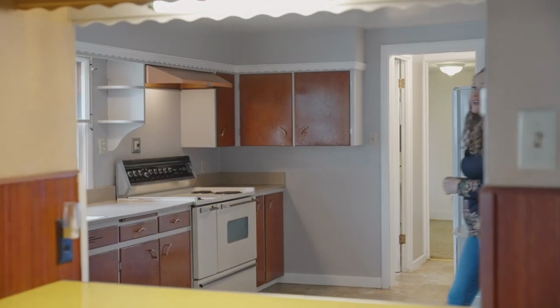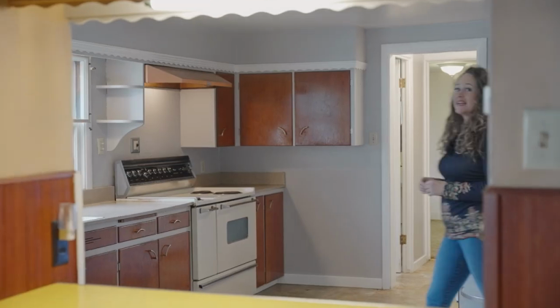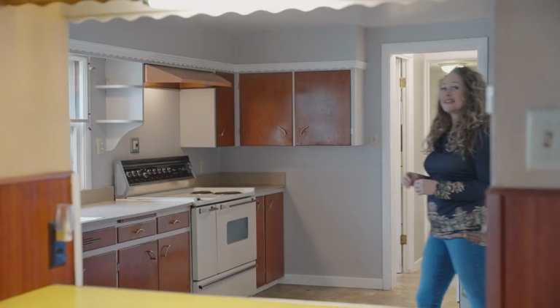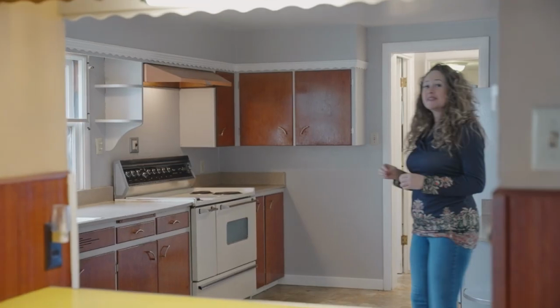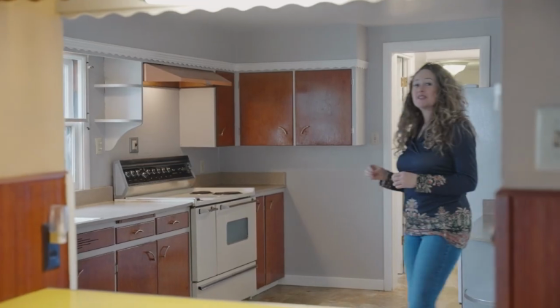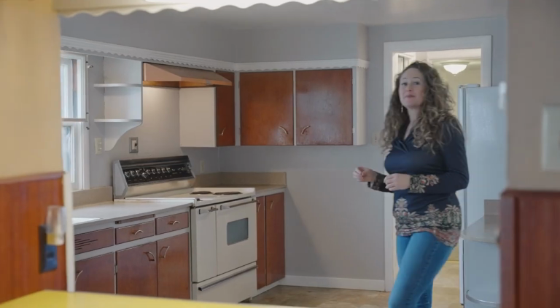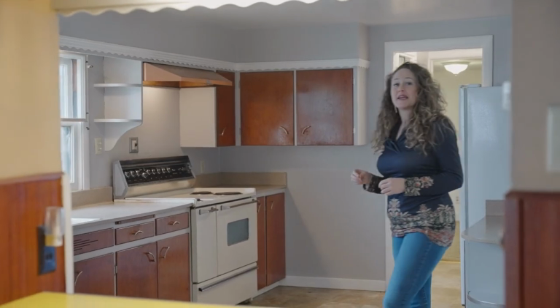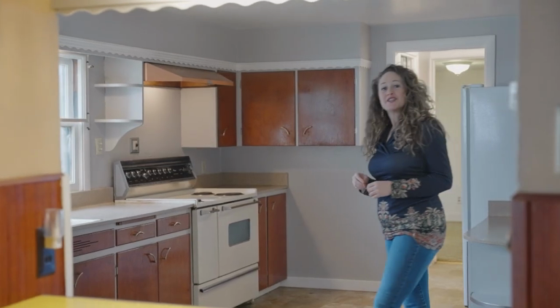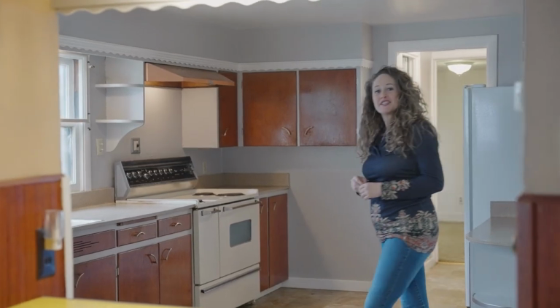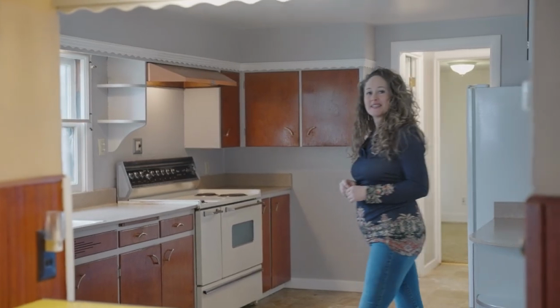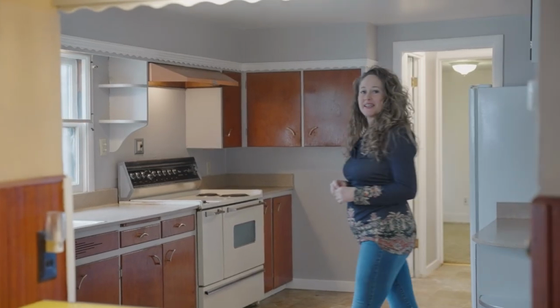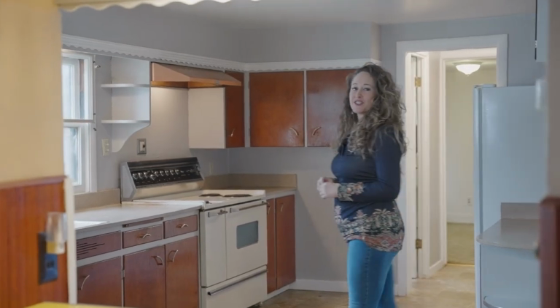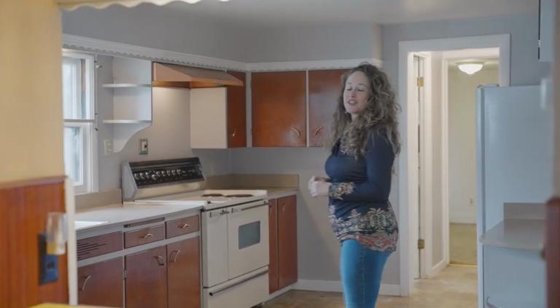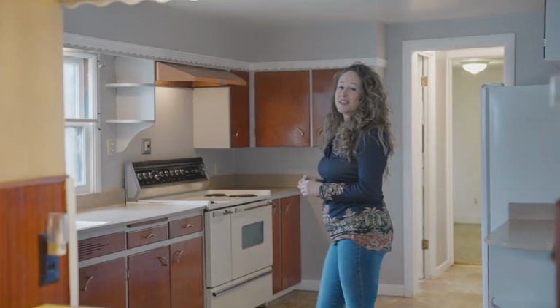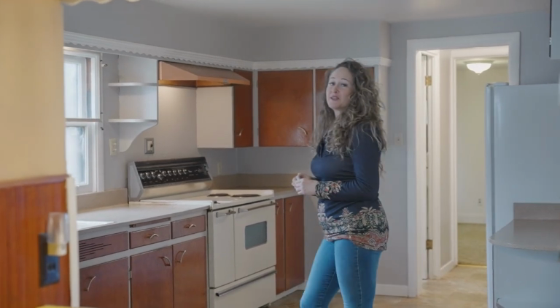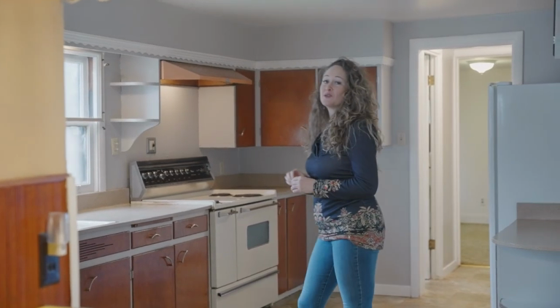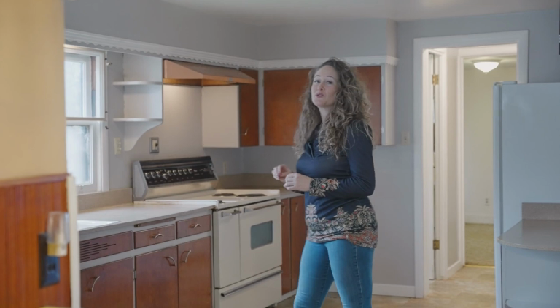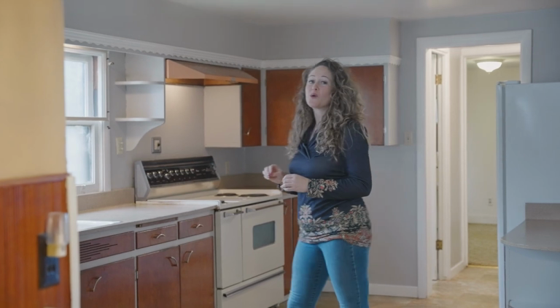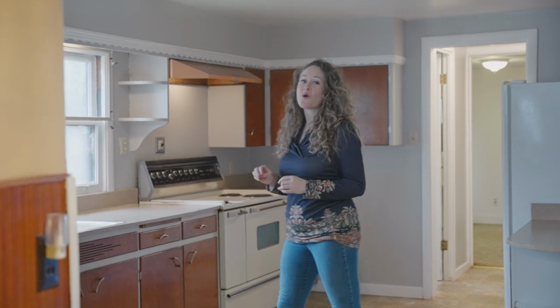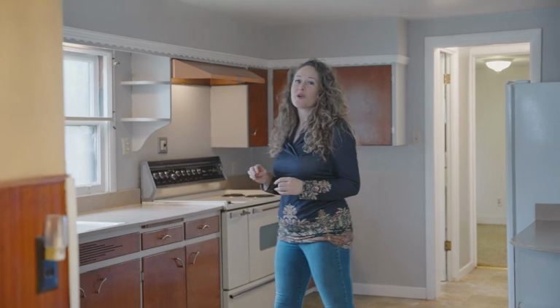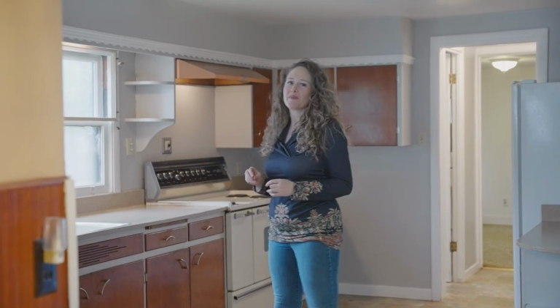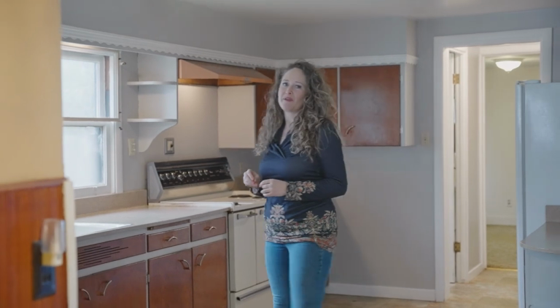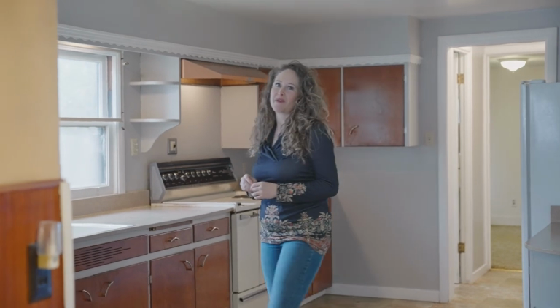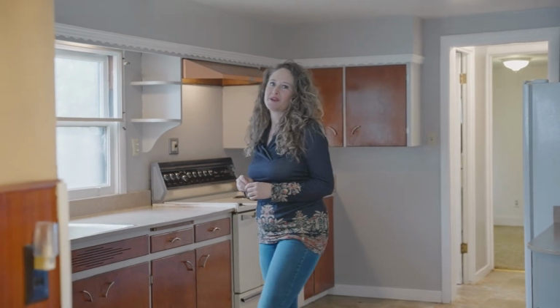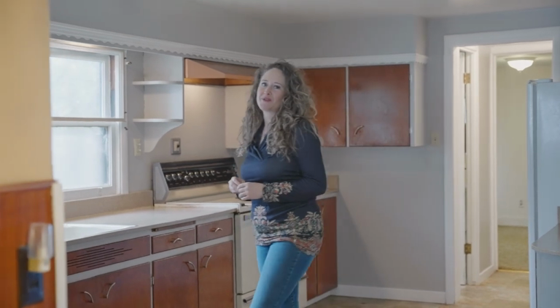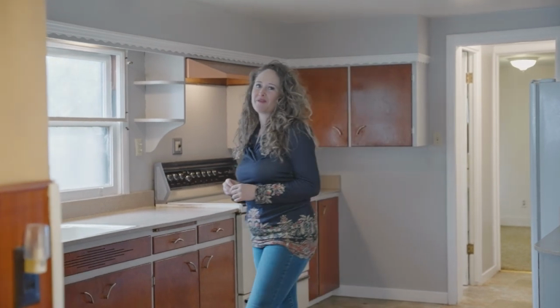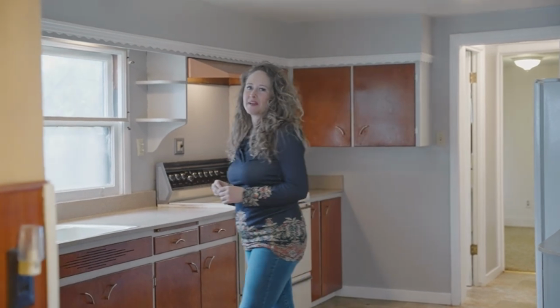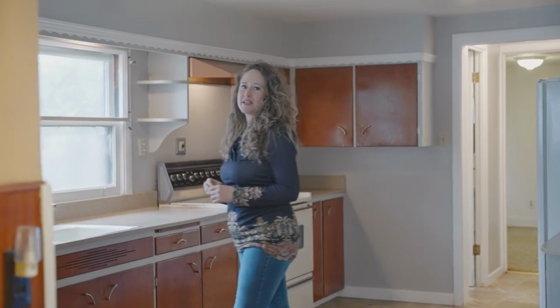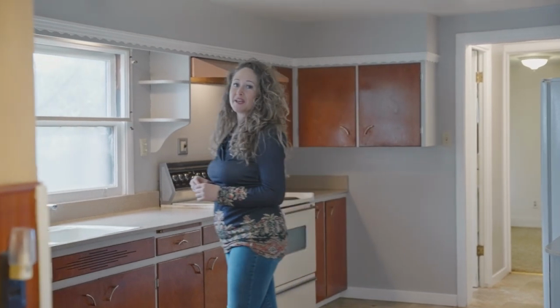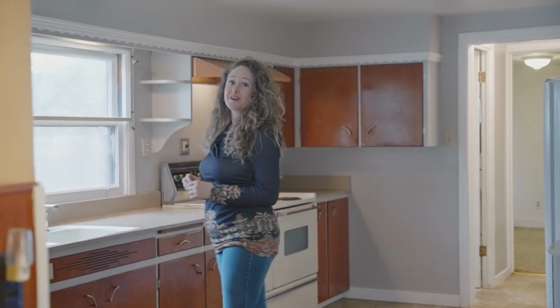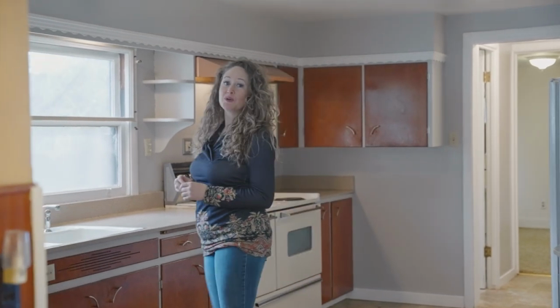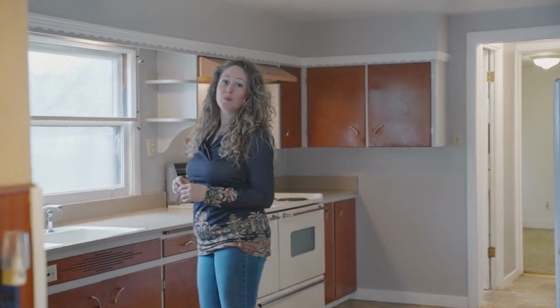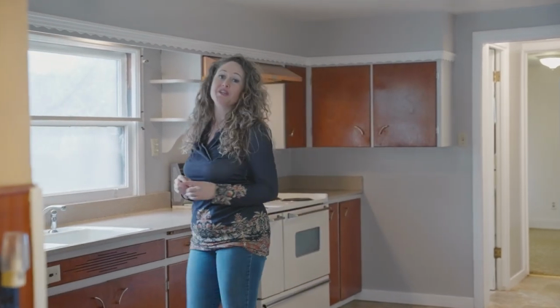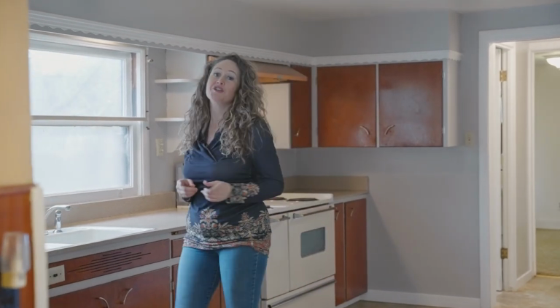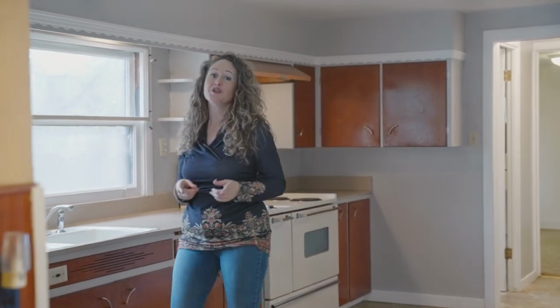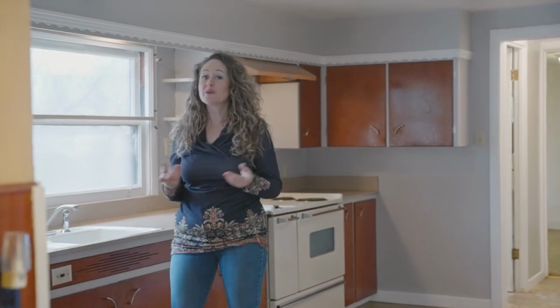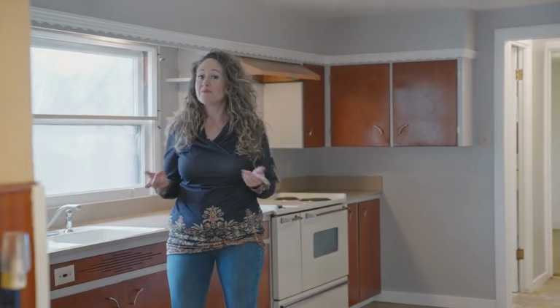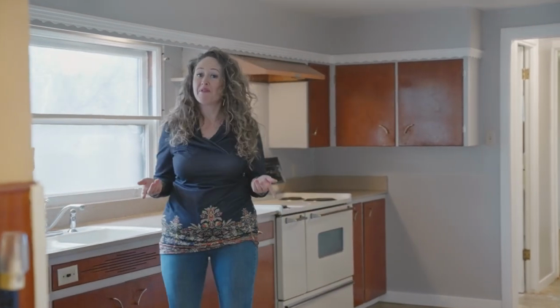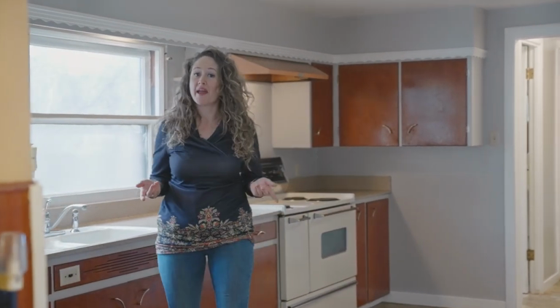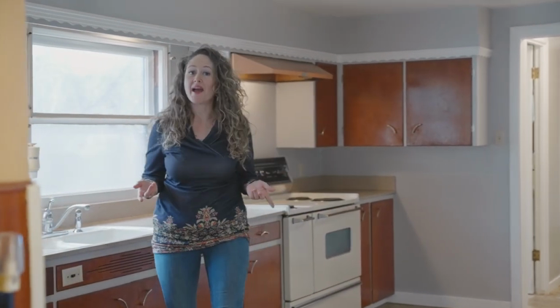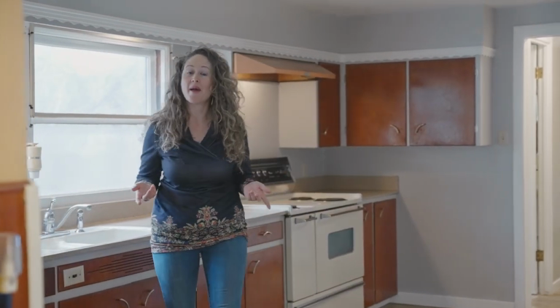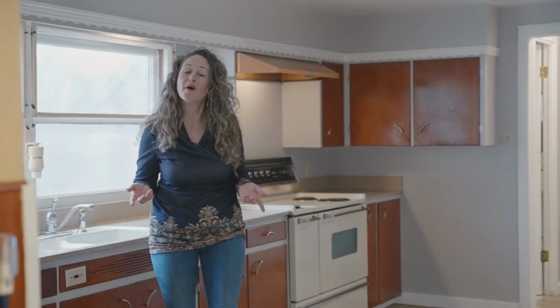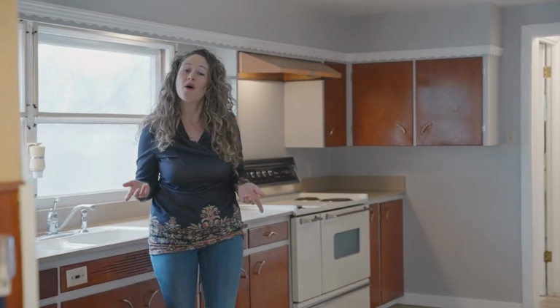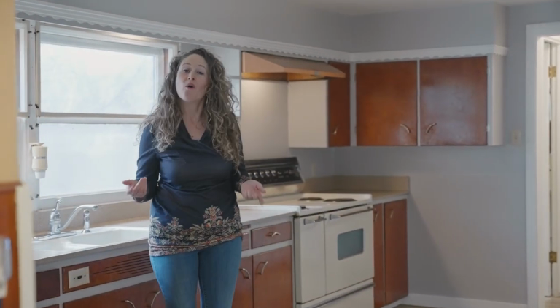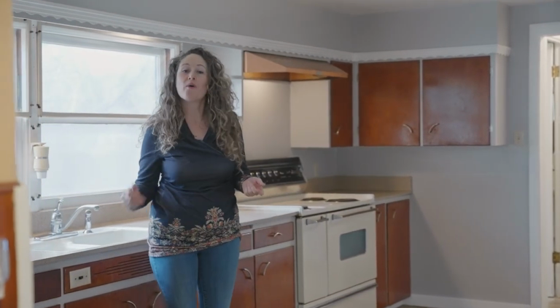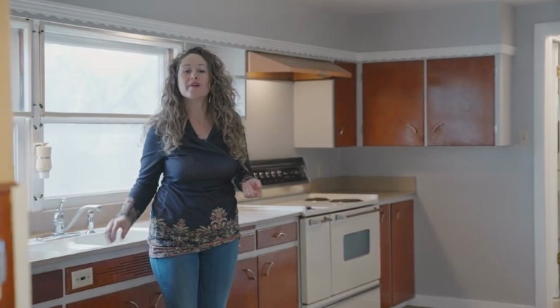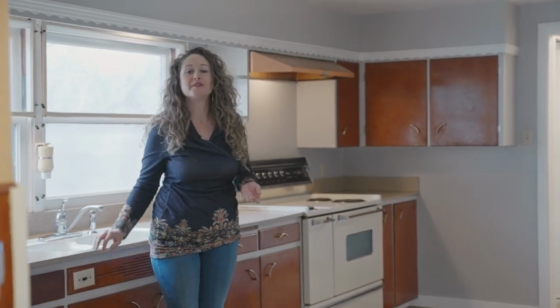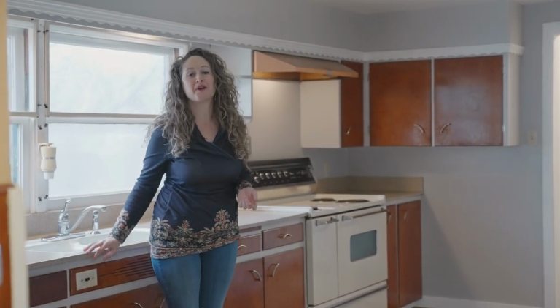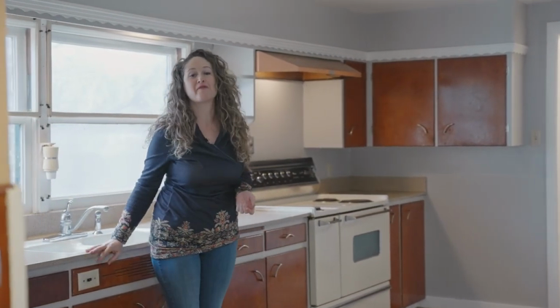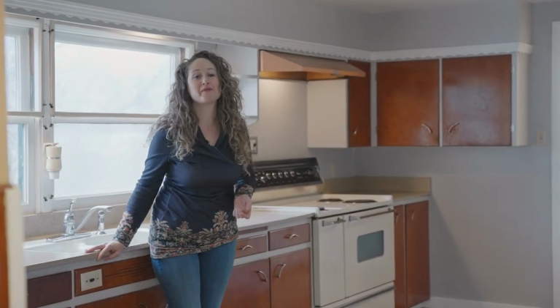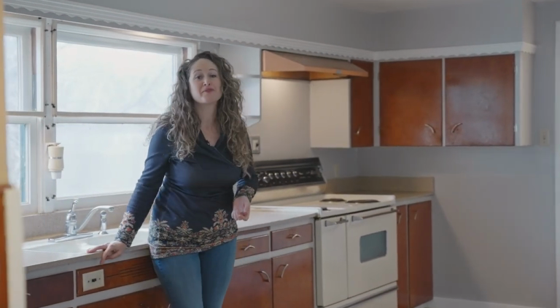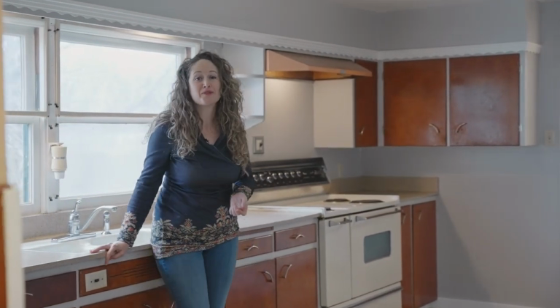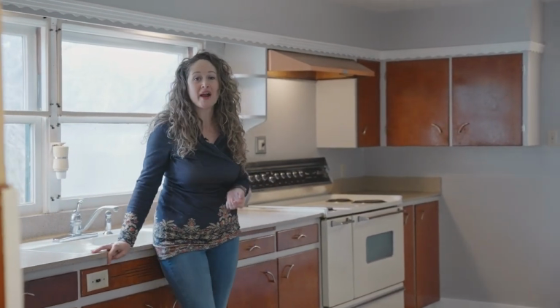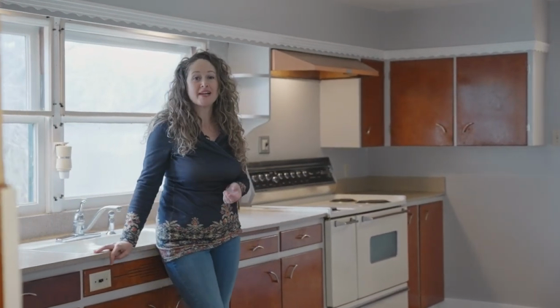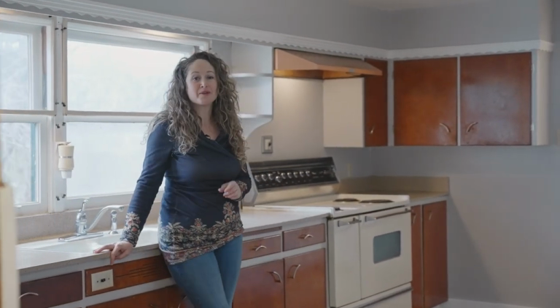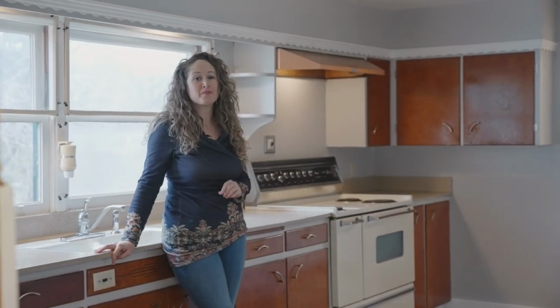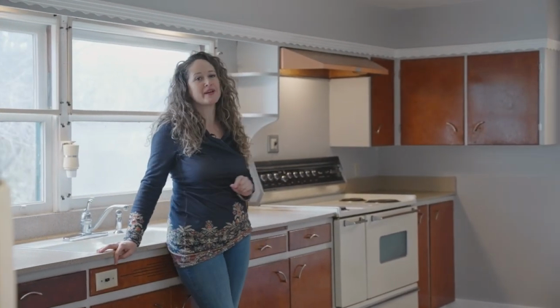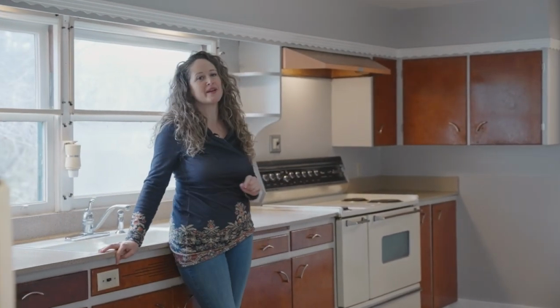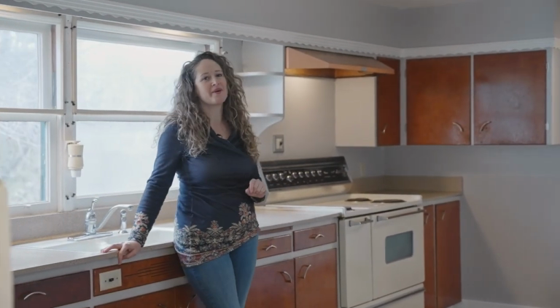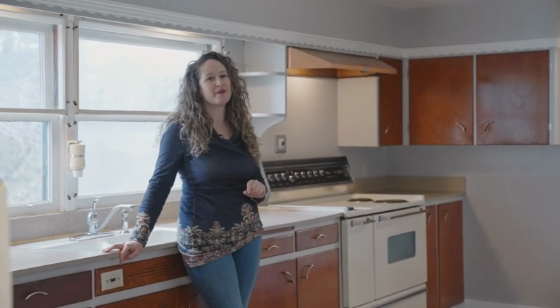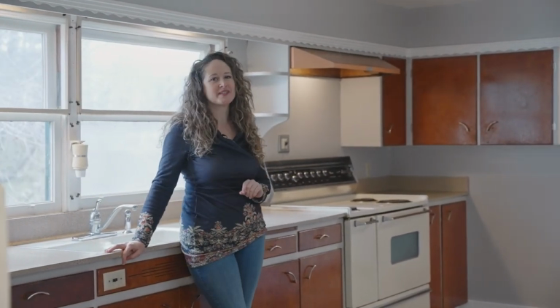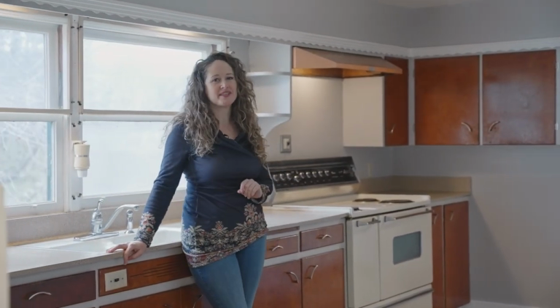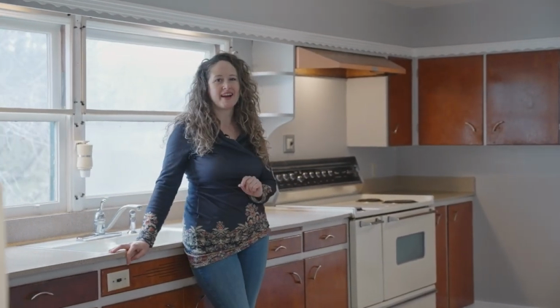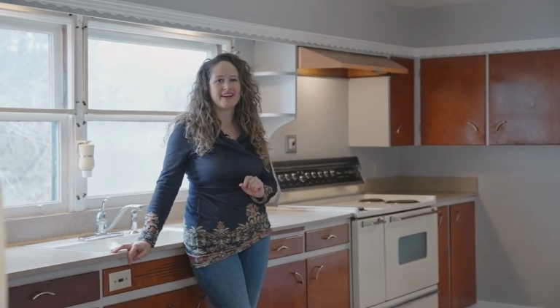This spacious kitchen is adorably retro-vintage, which you can play up or start from scratch and bring in your own style.